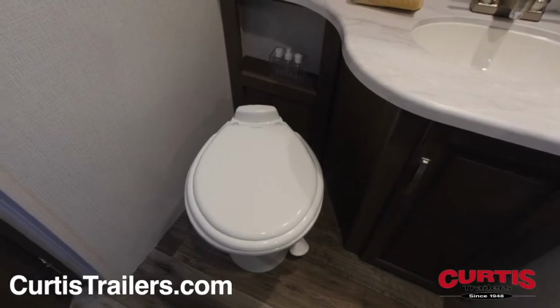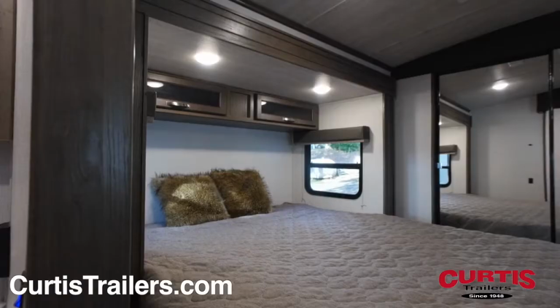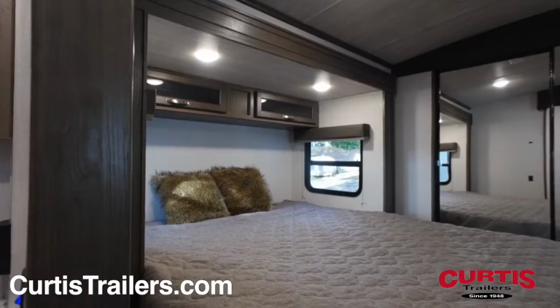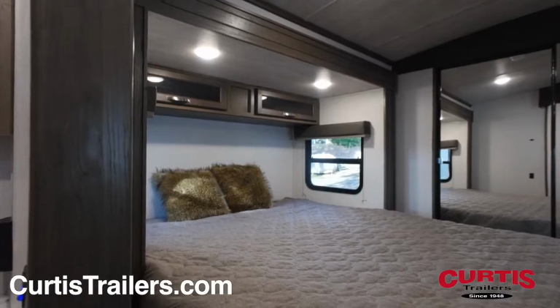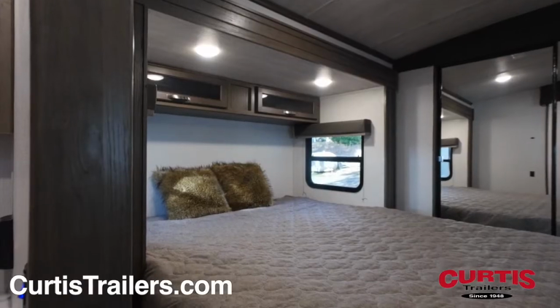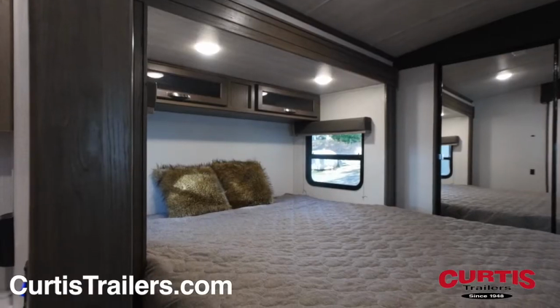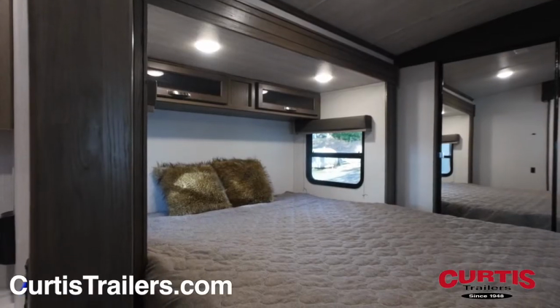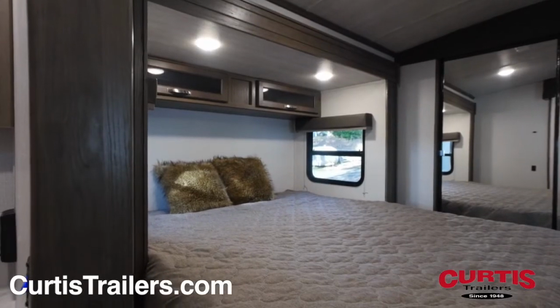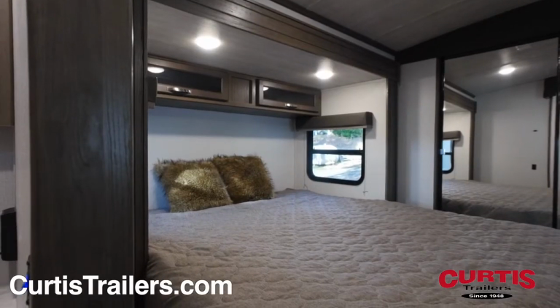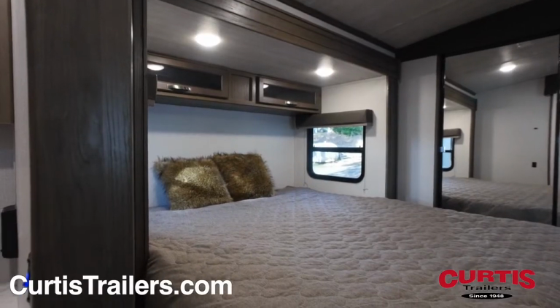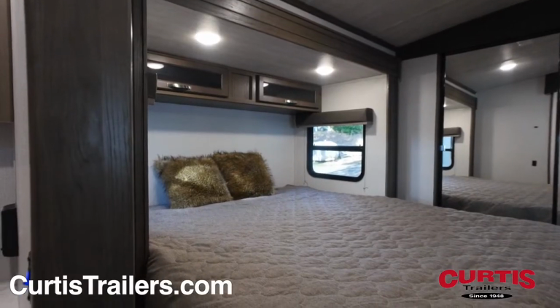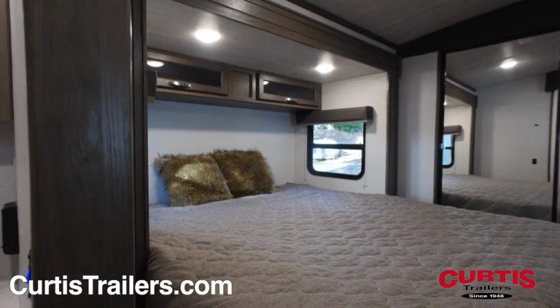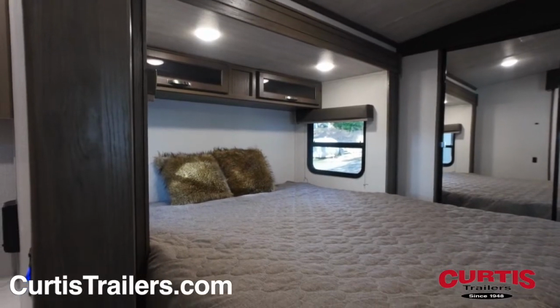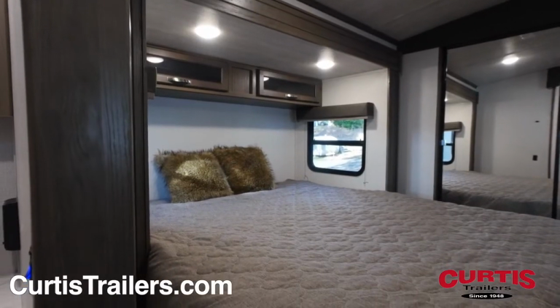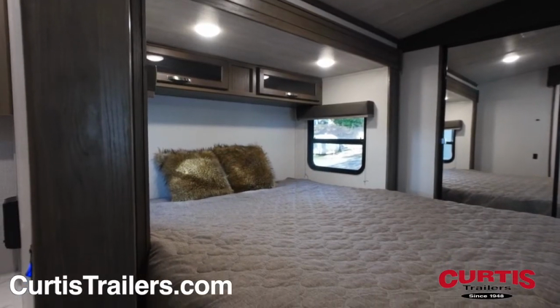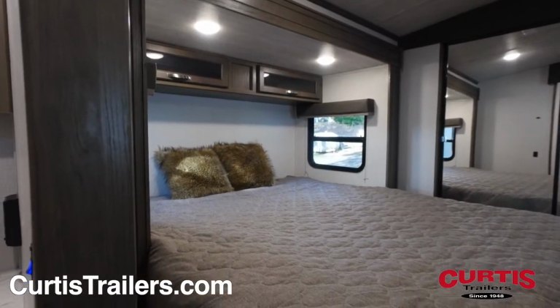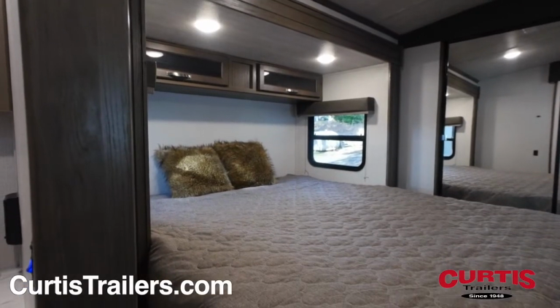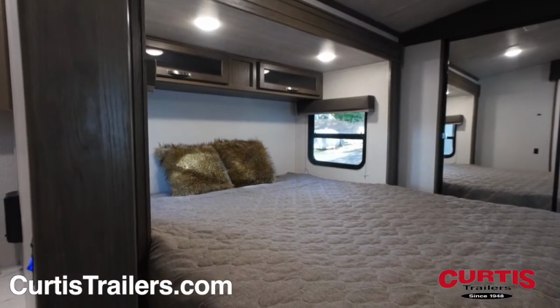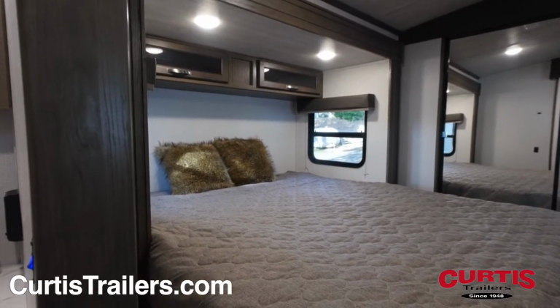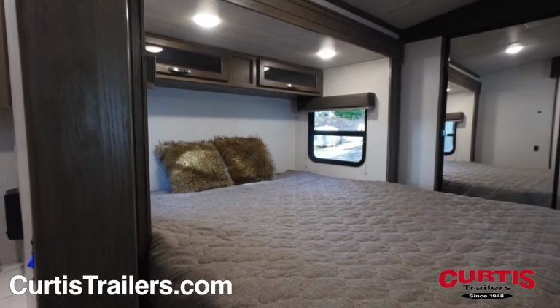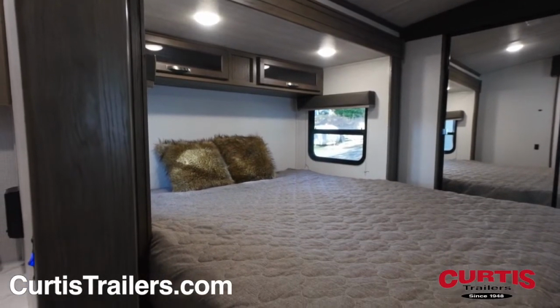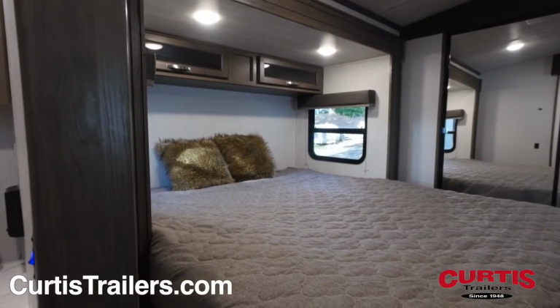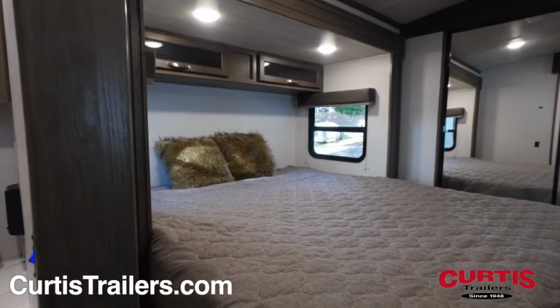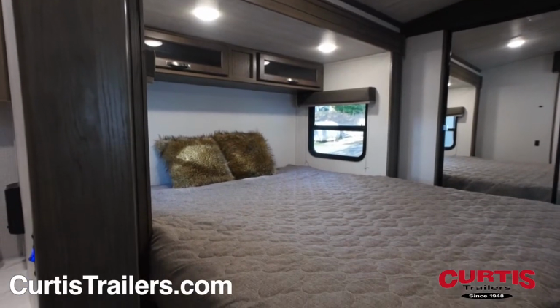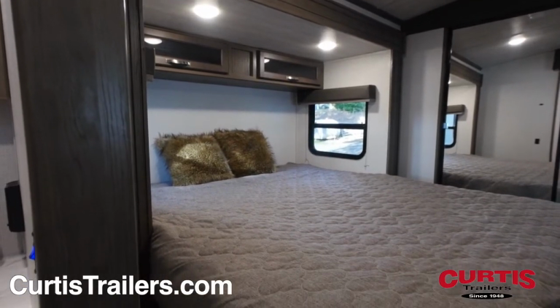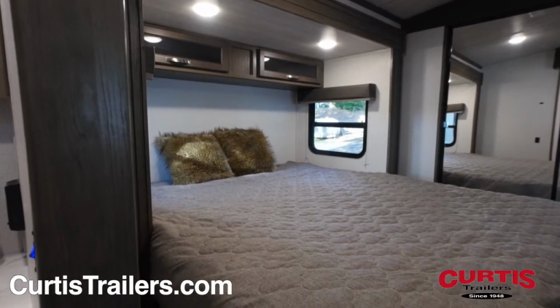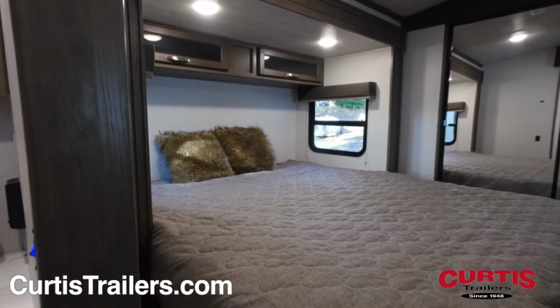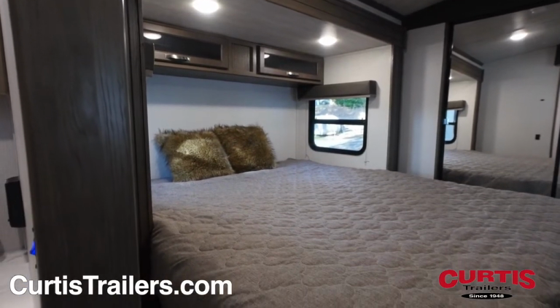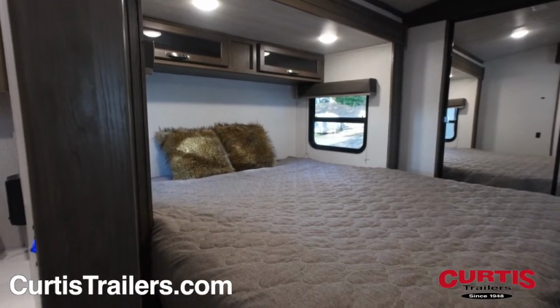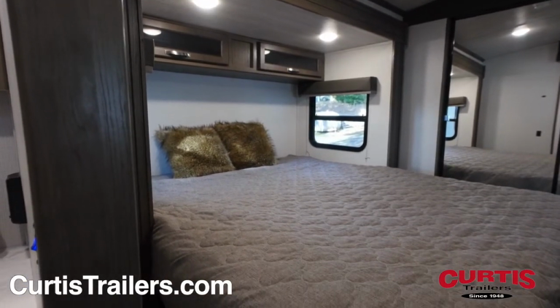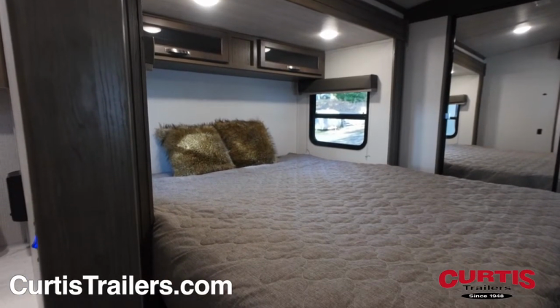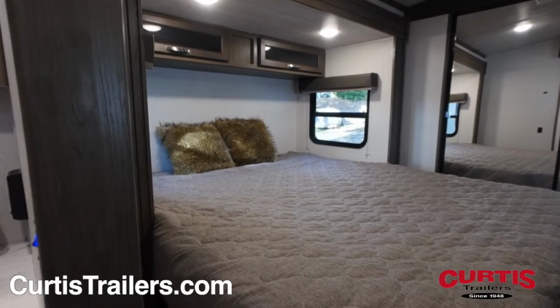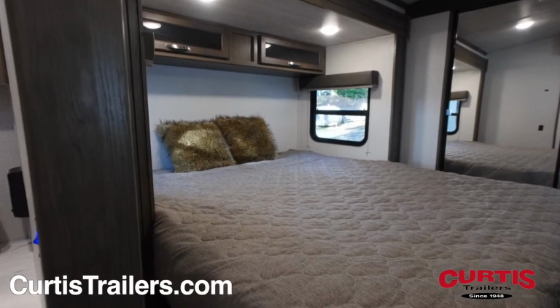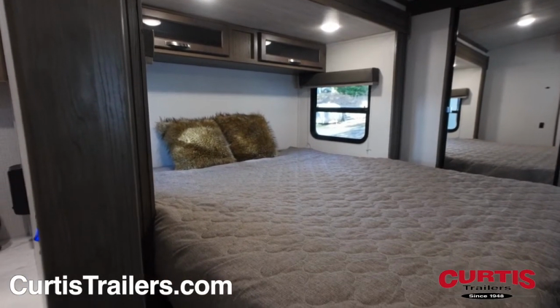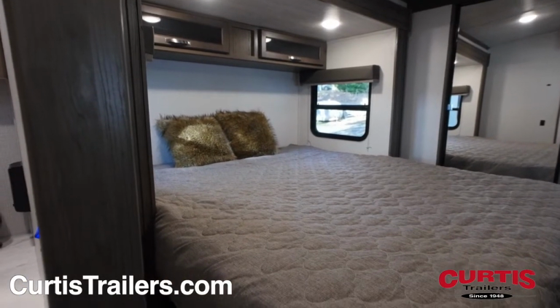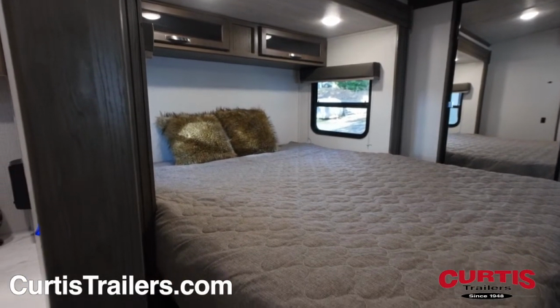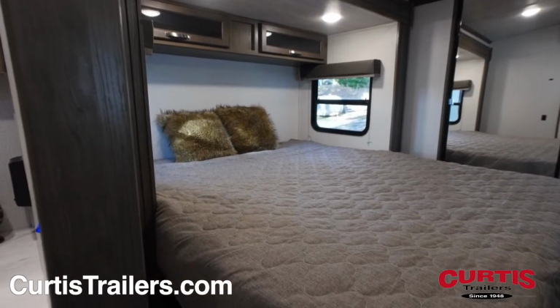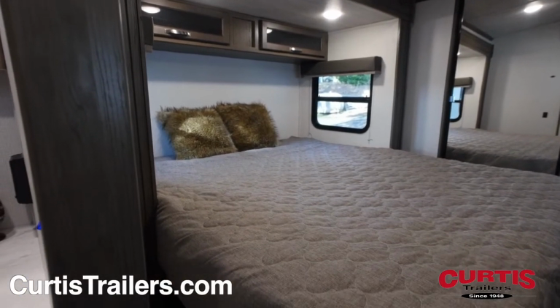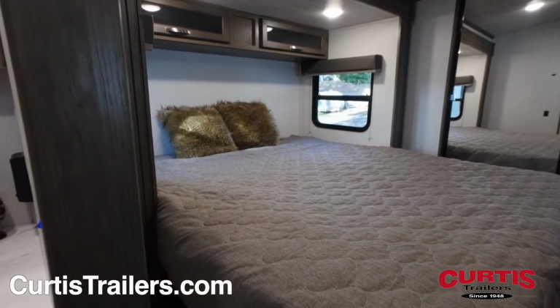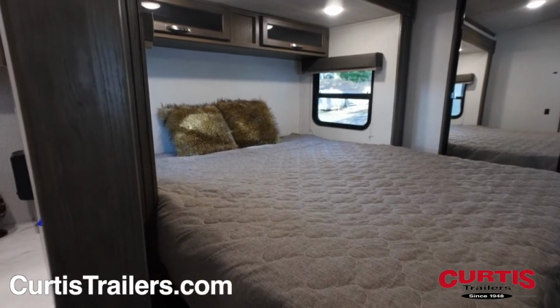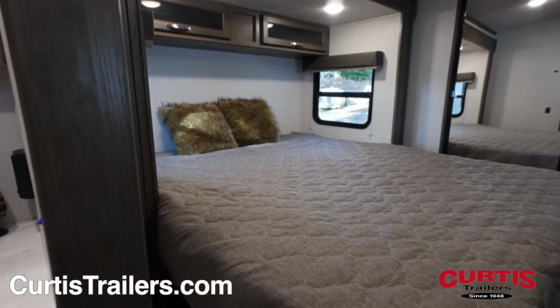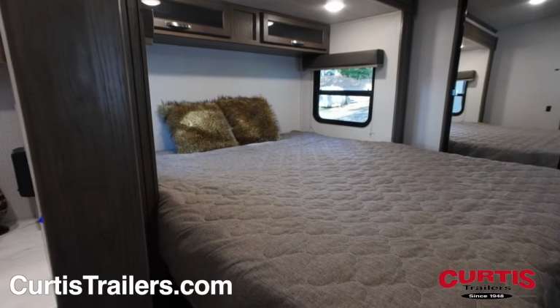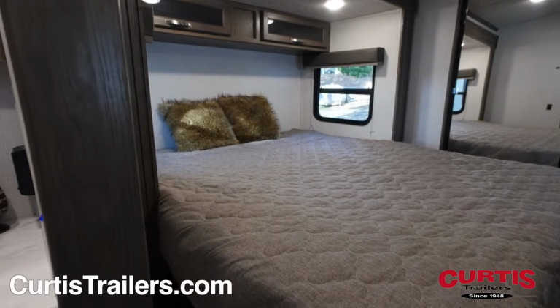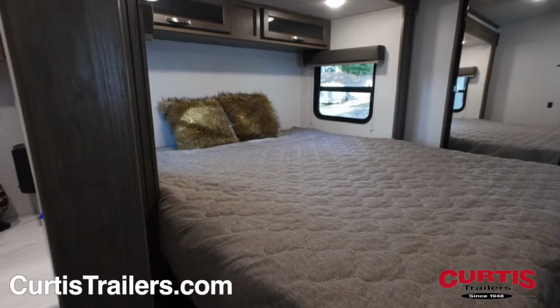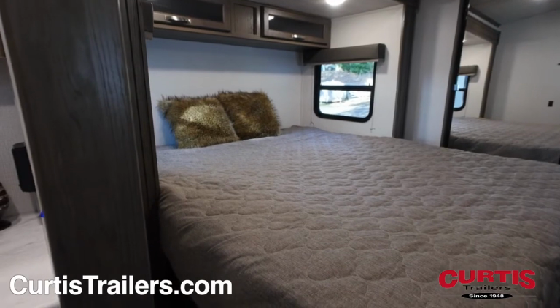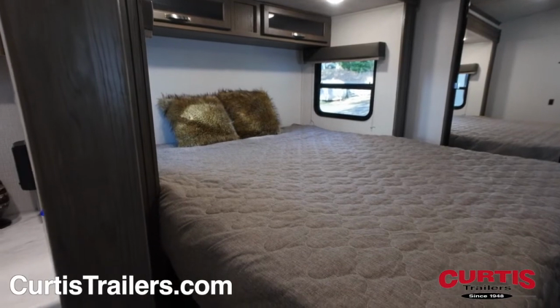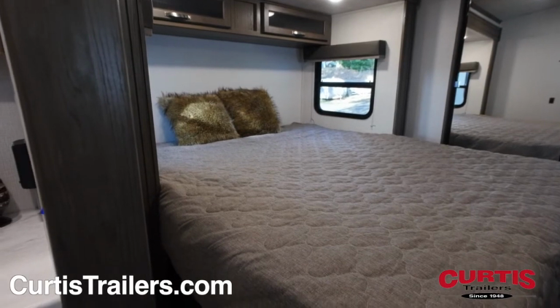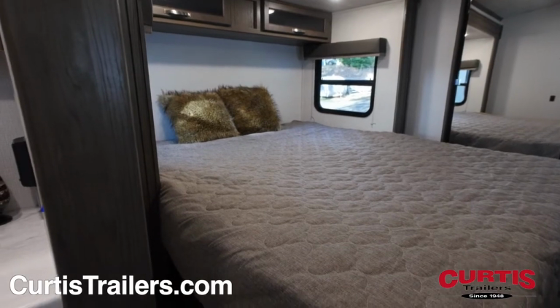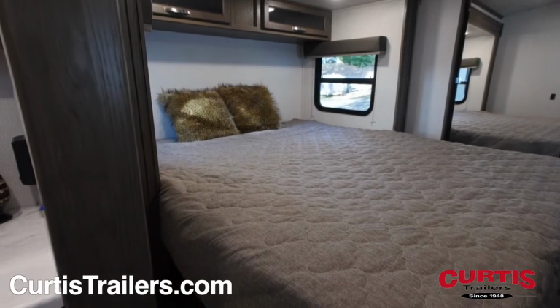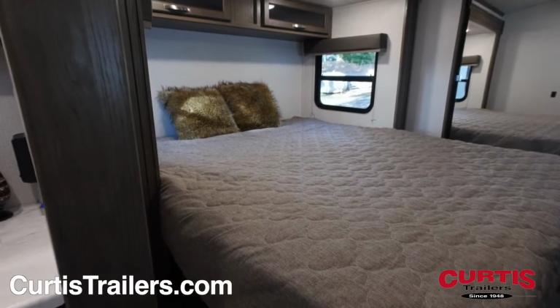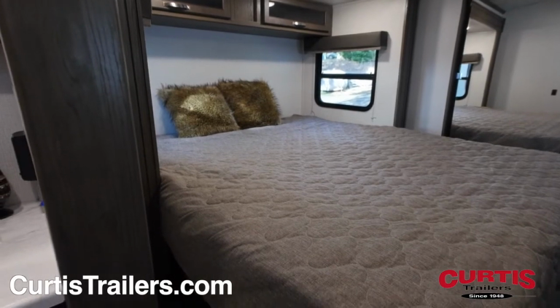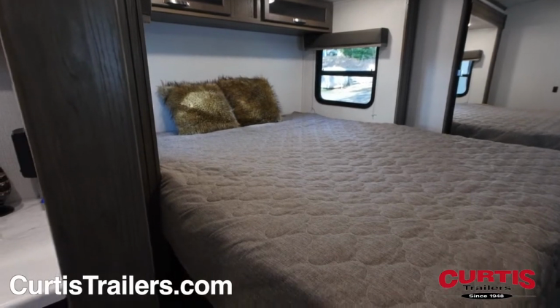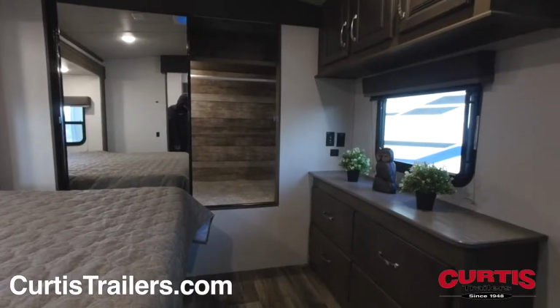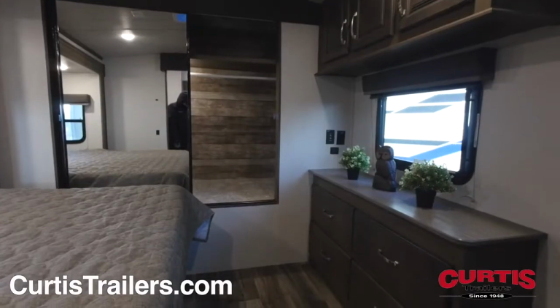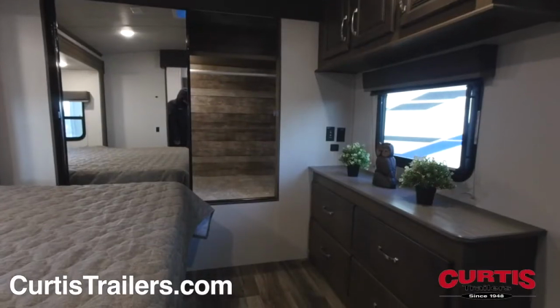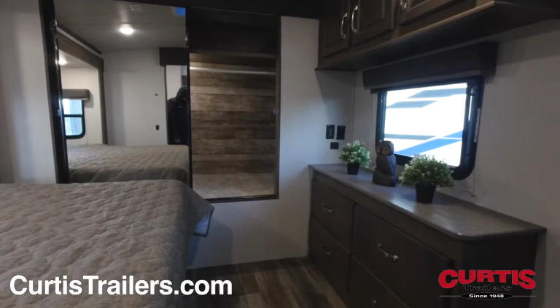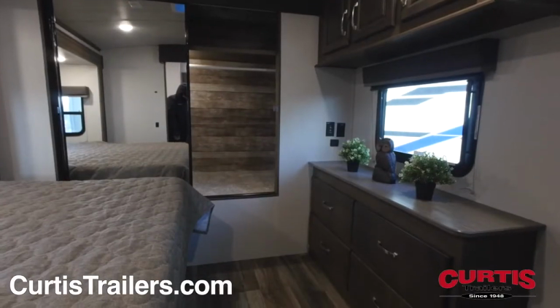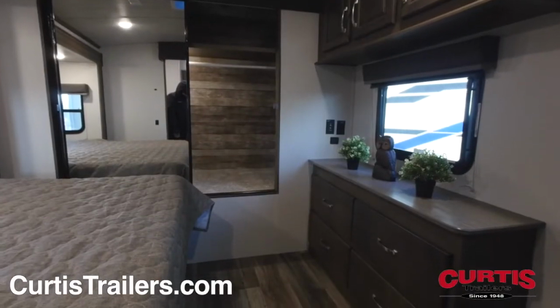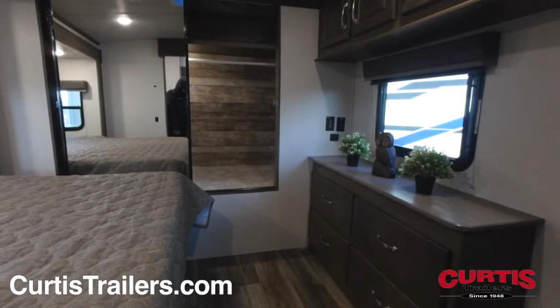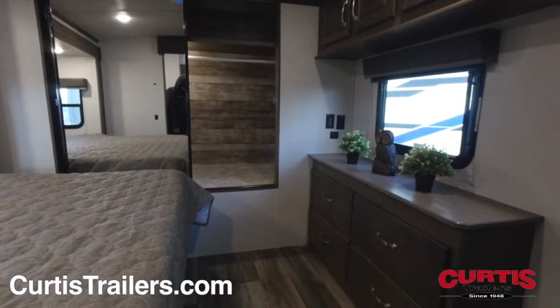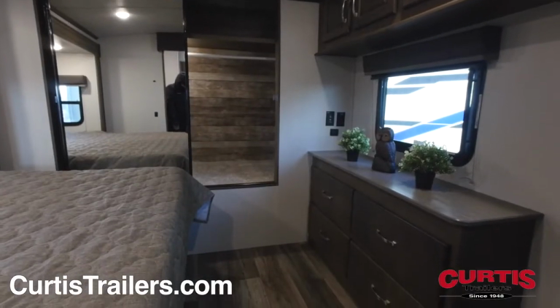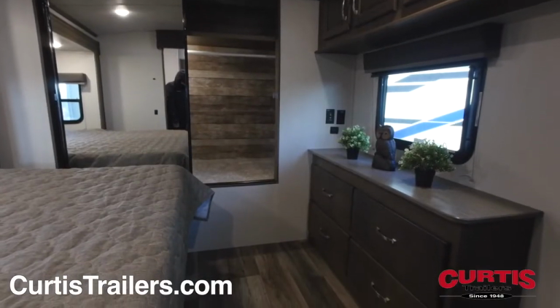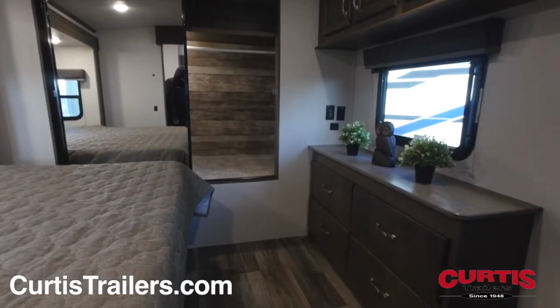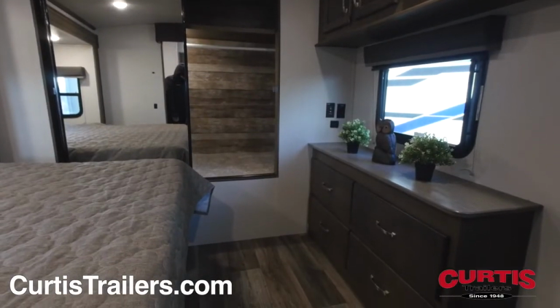At the end of your adventure, relax in your king bed, surrounded by overhead cabinetry, across from a 4-drawer dresser and mirrored closet.